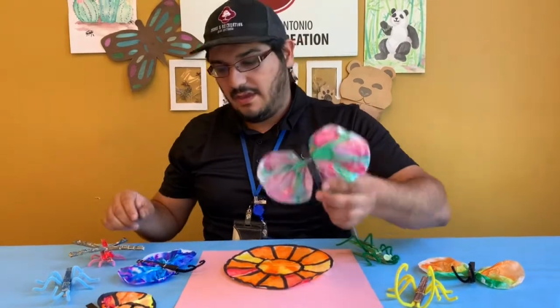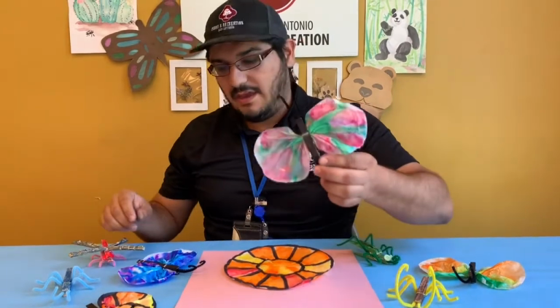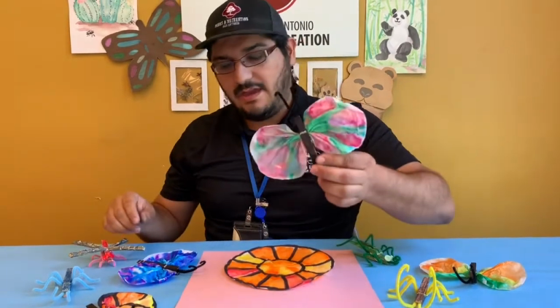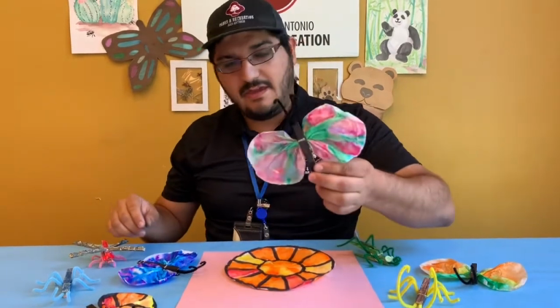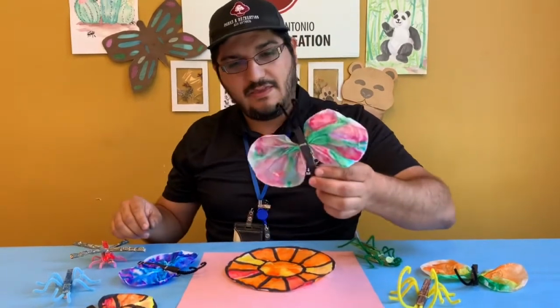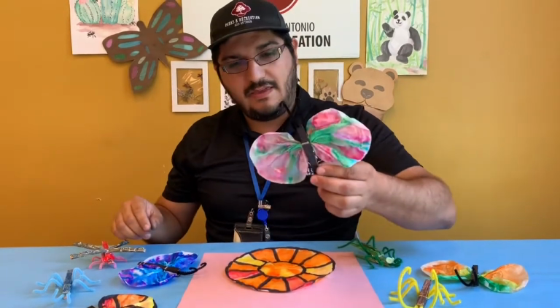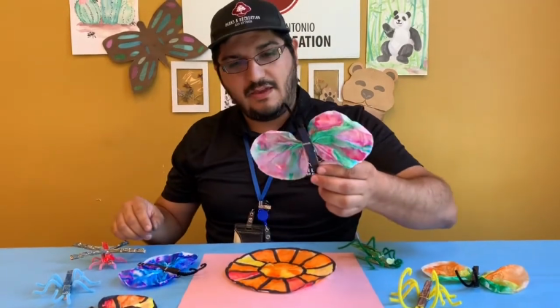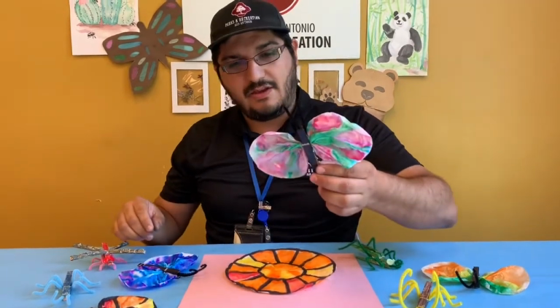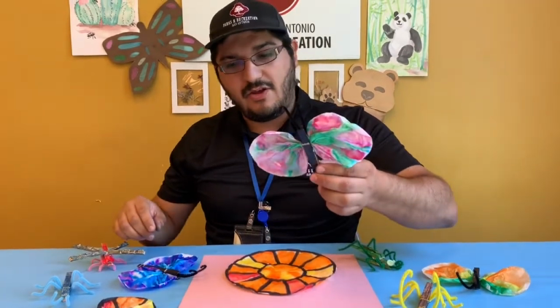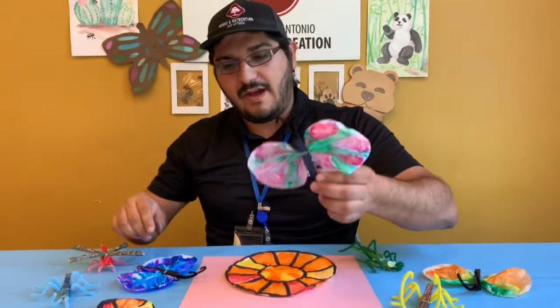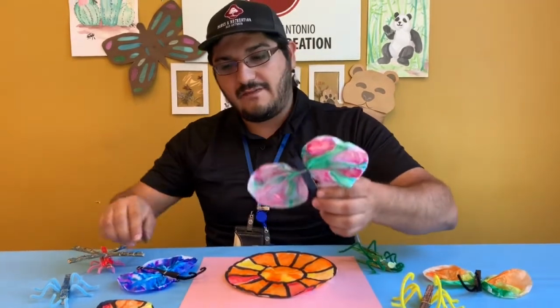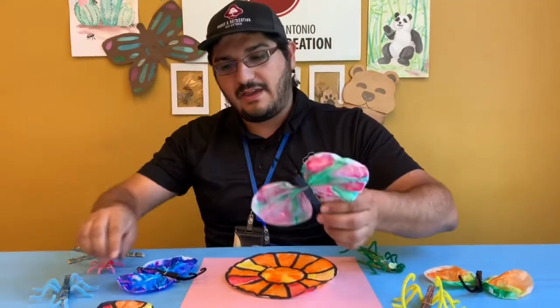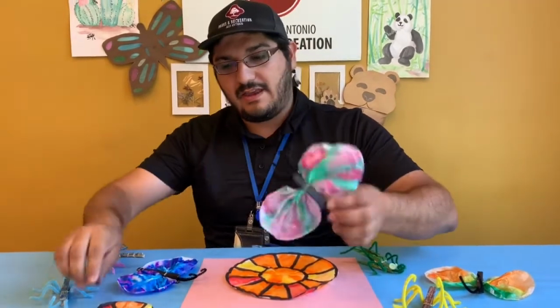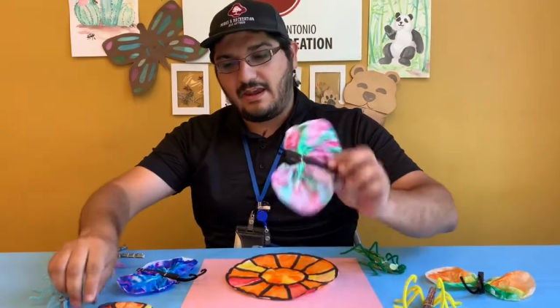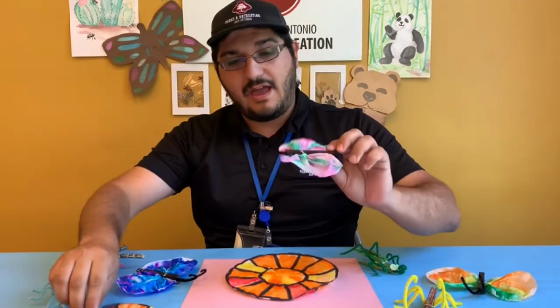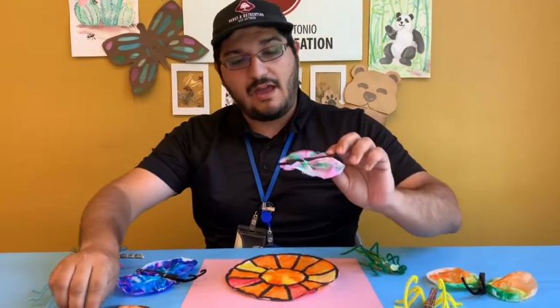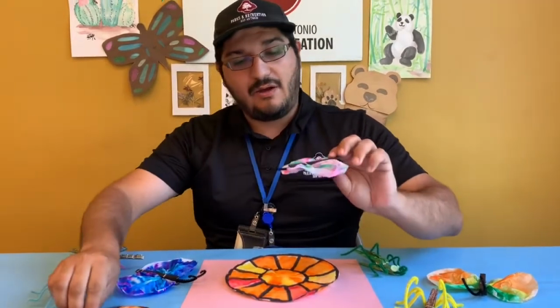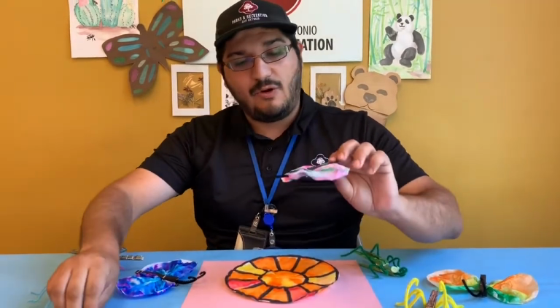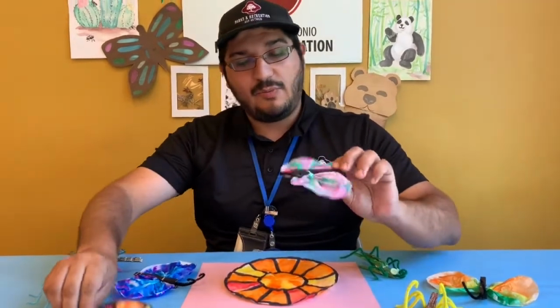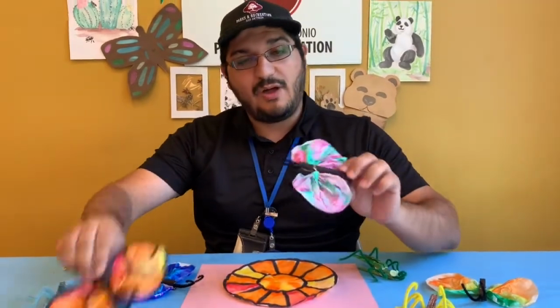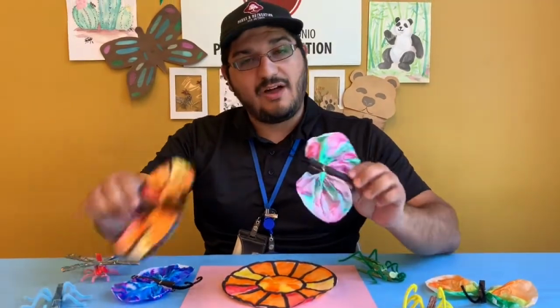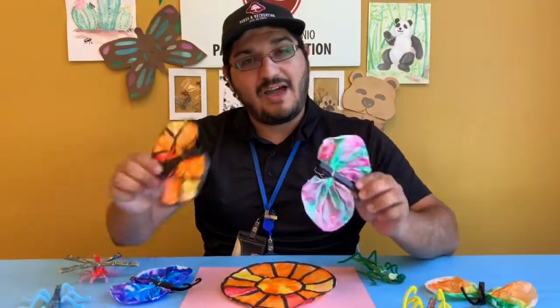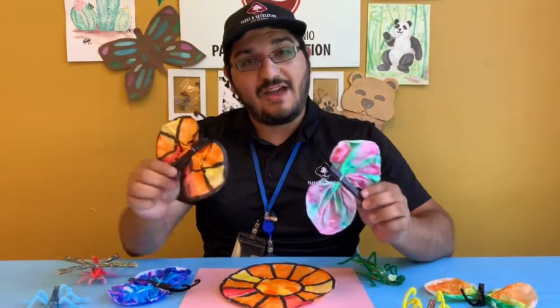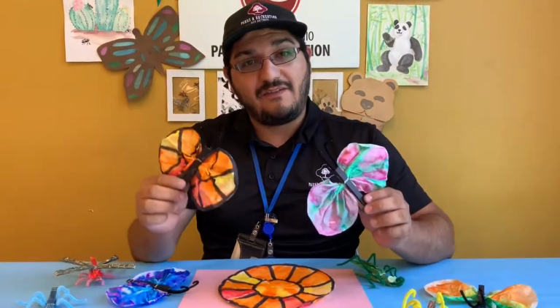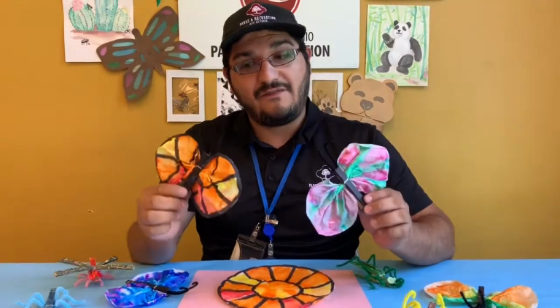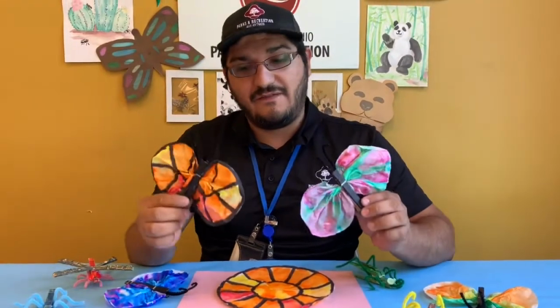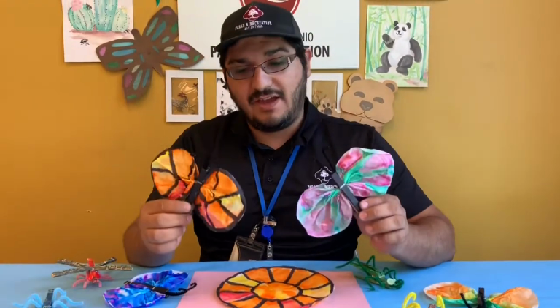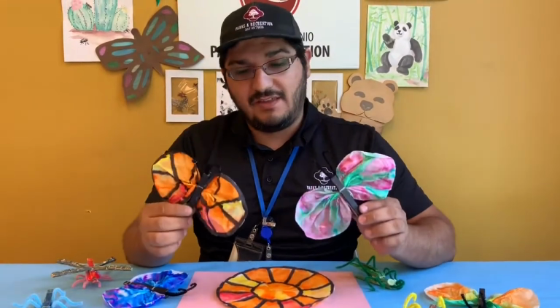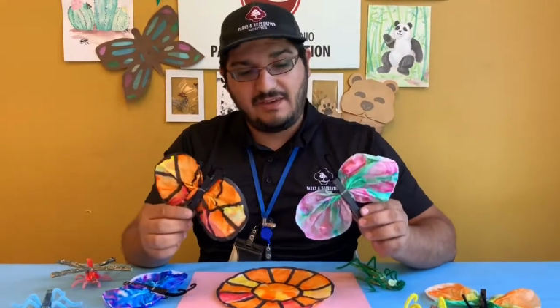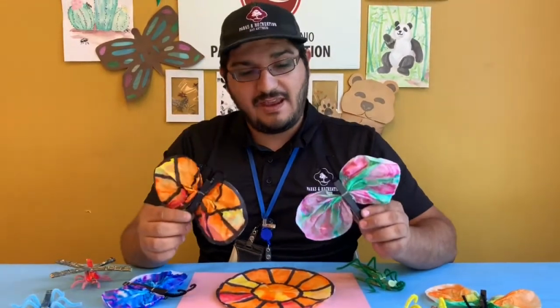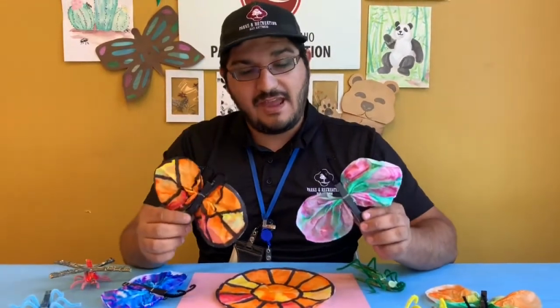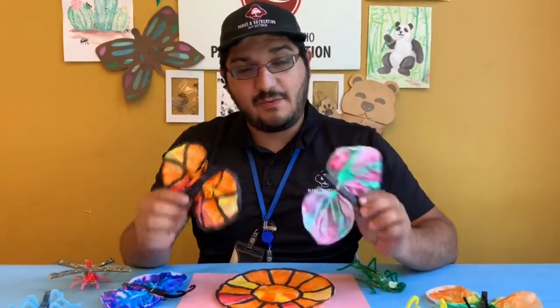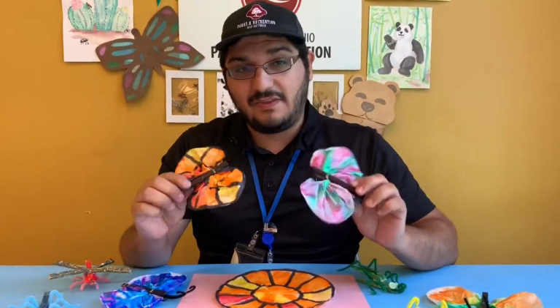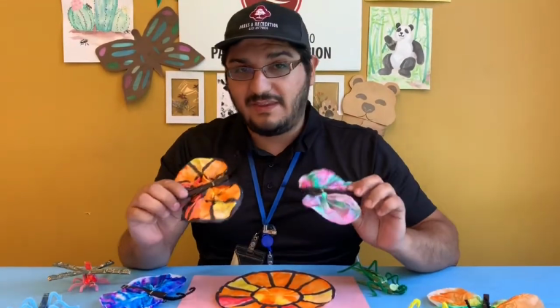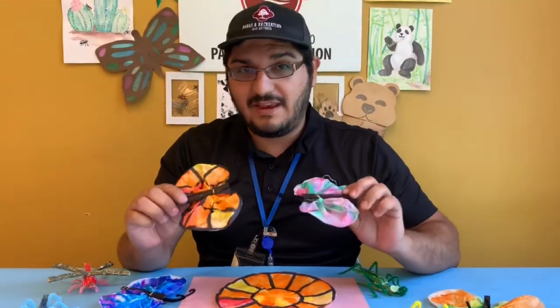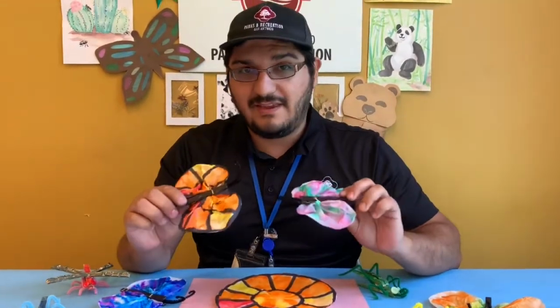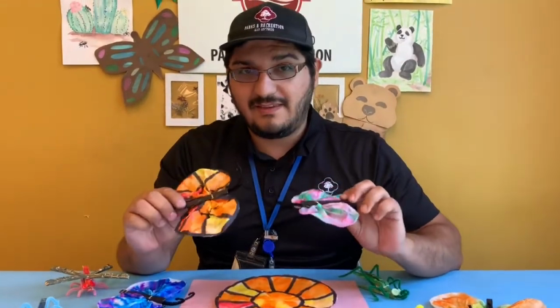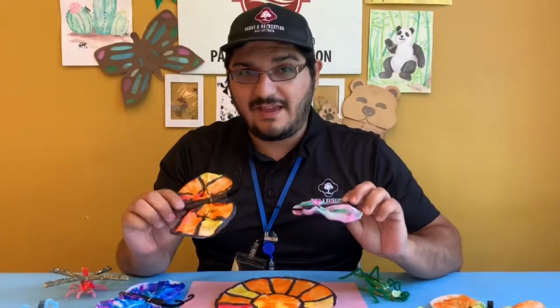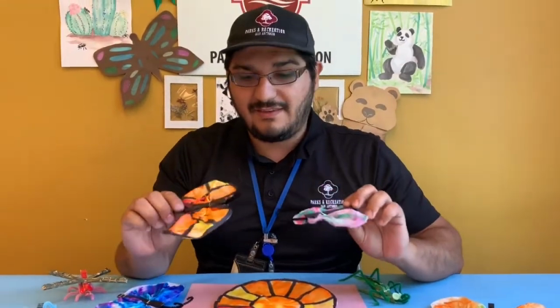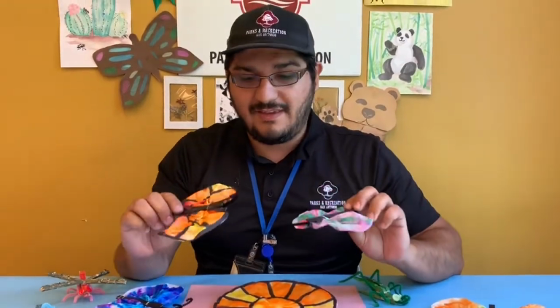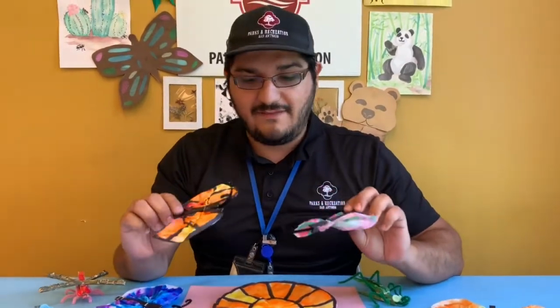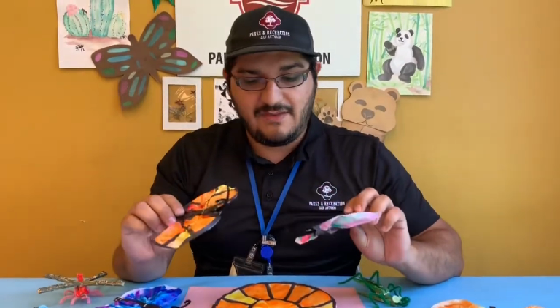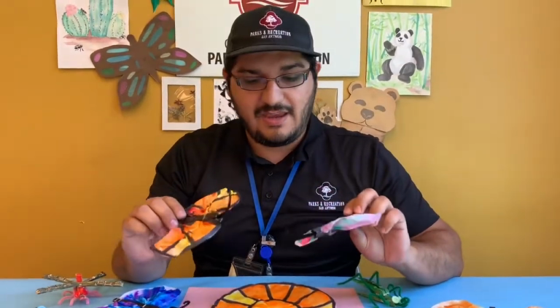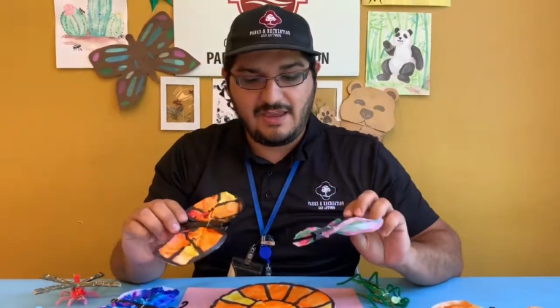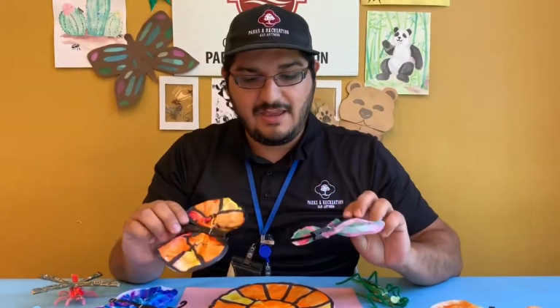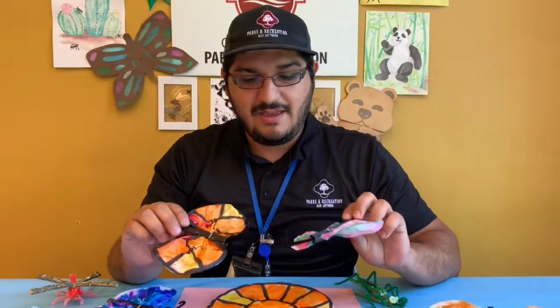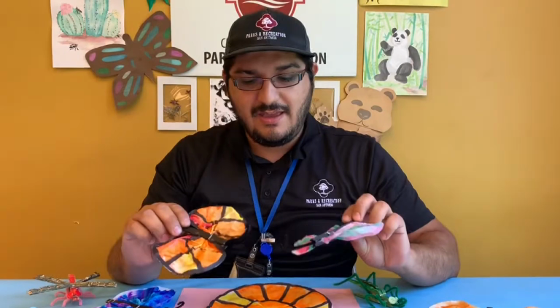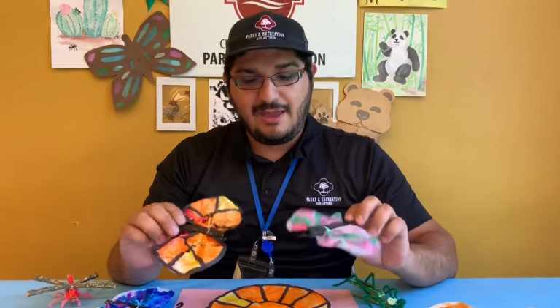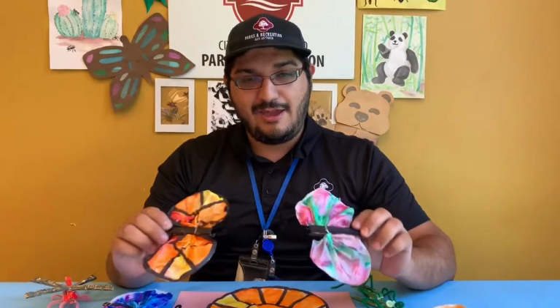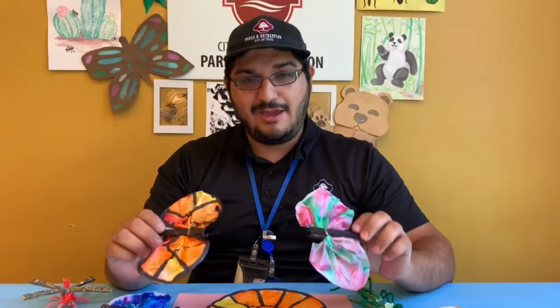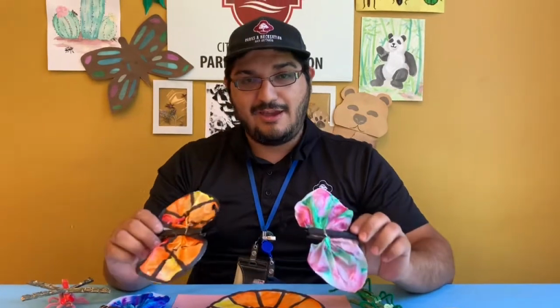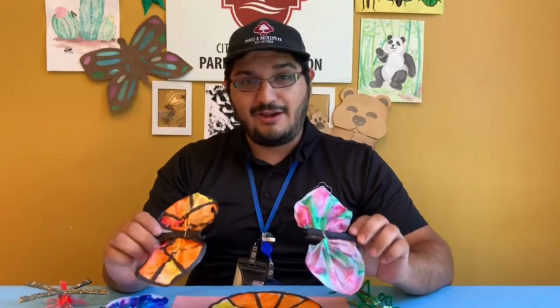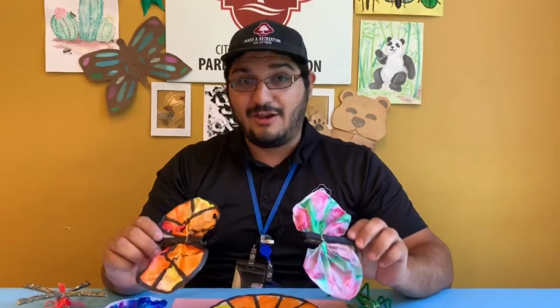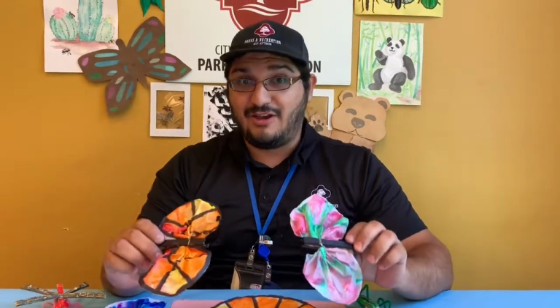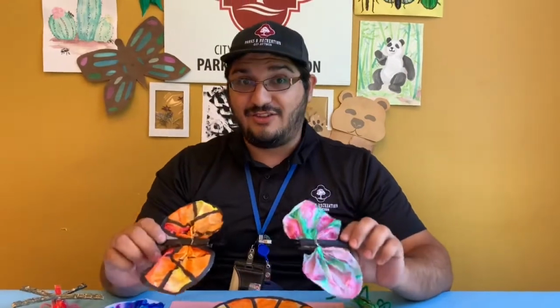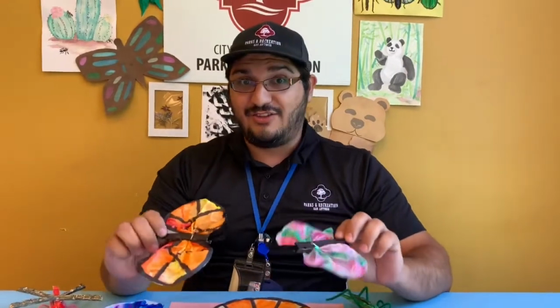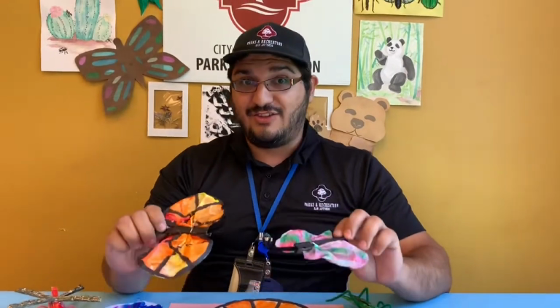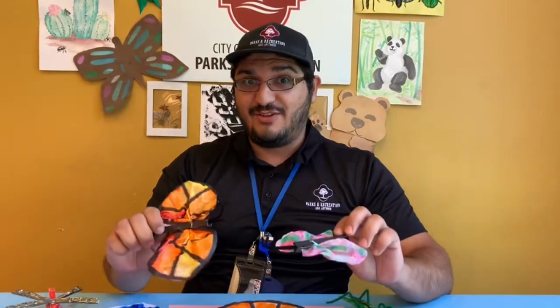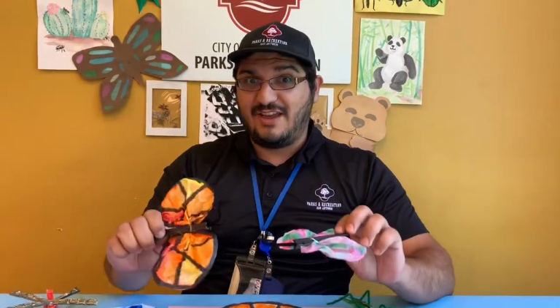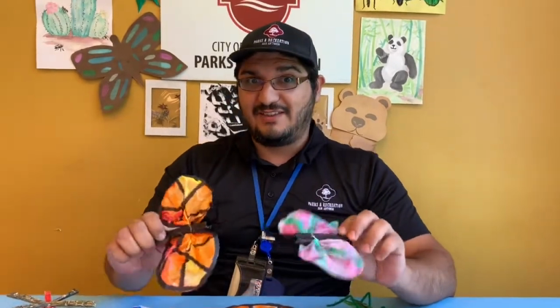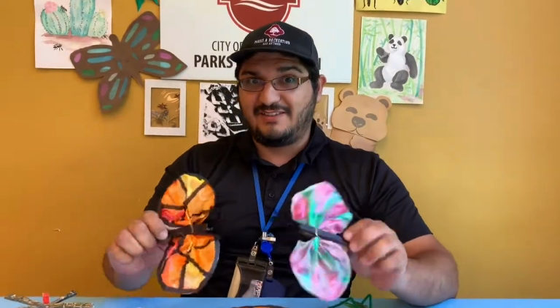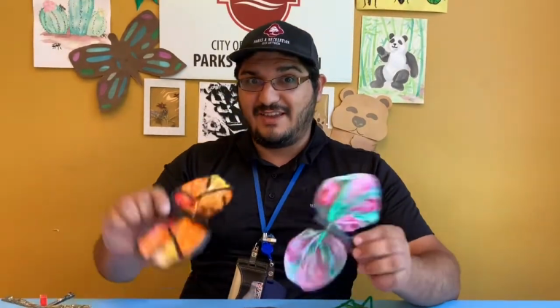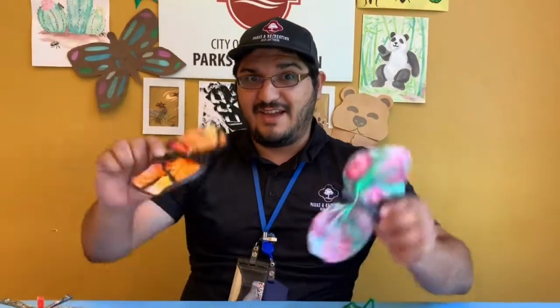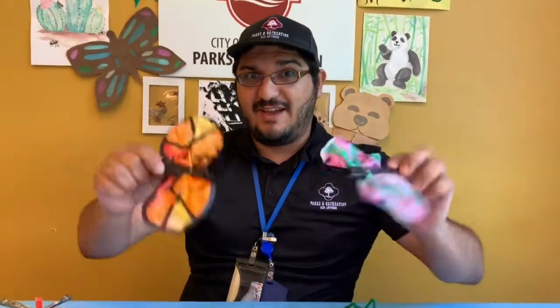And there you have it. I hope you all had fun today with today's activity and I'll see you next time.